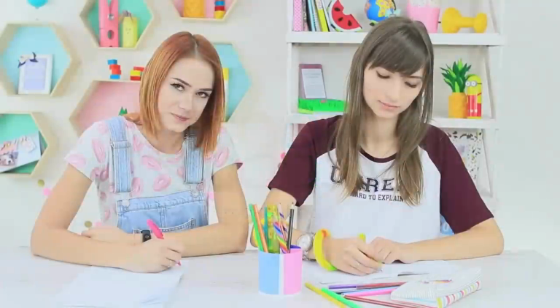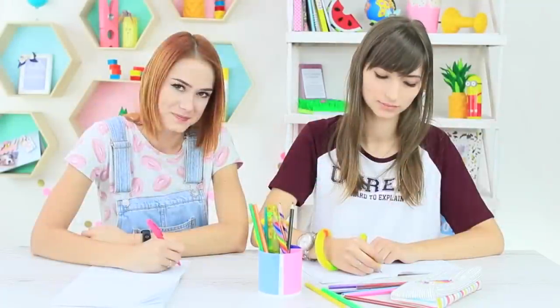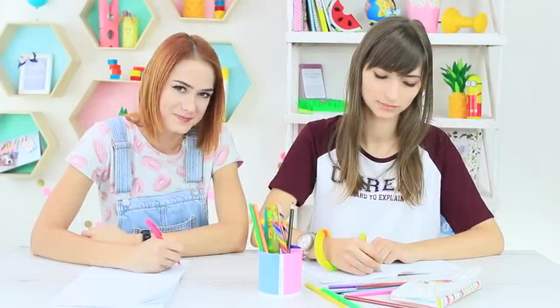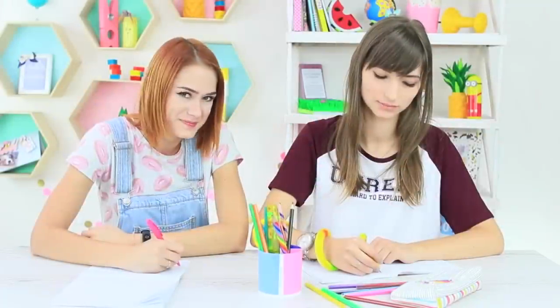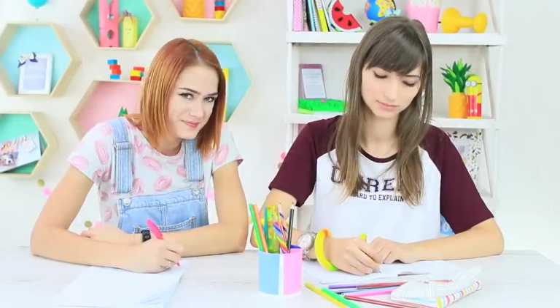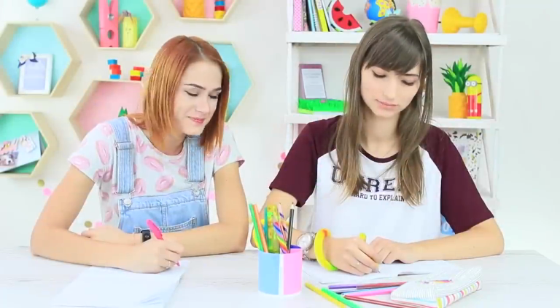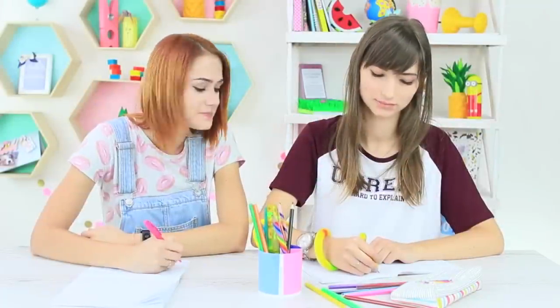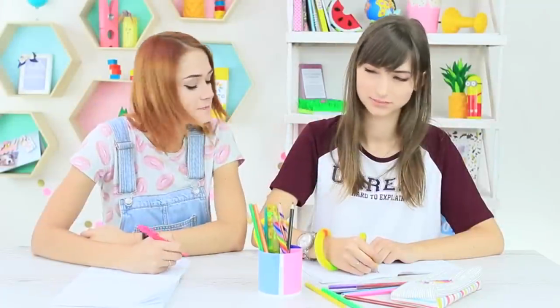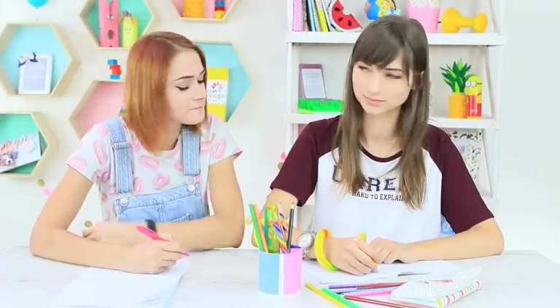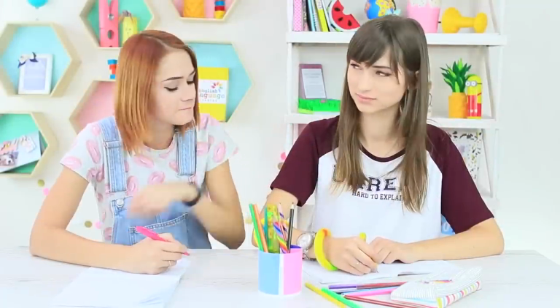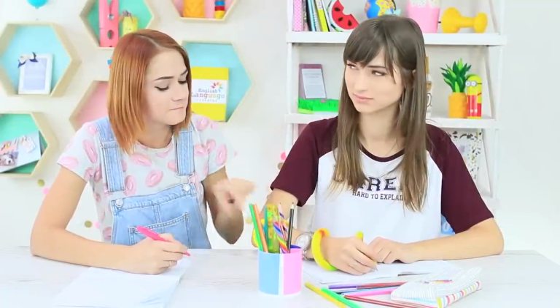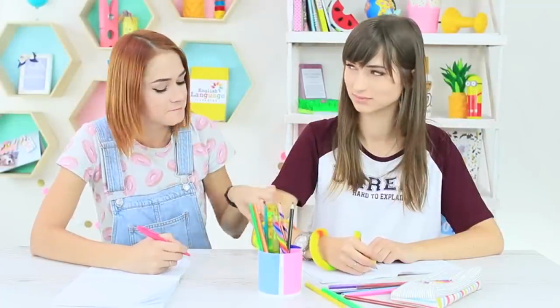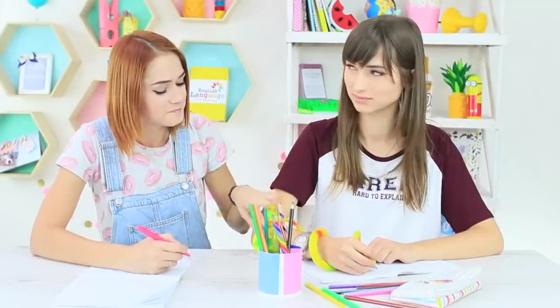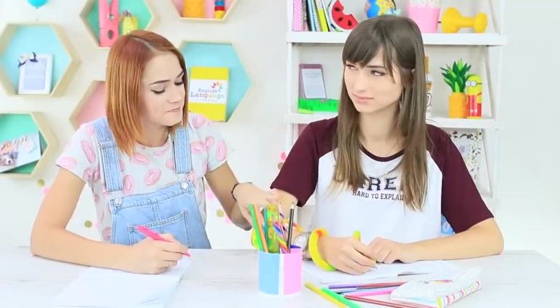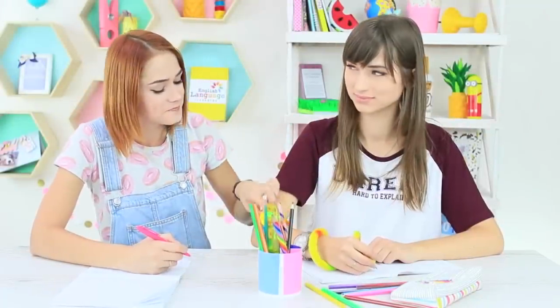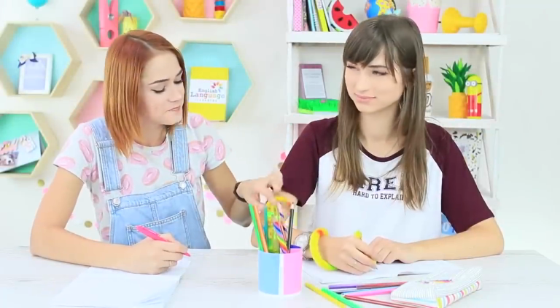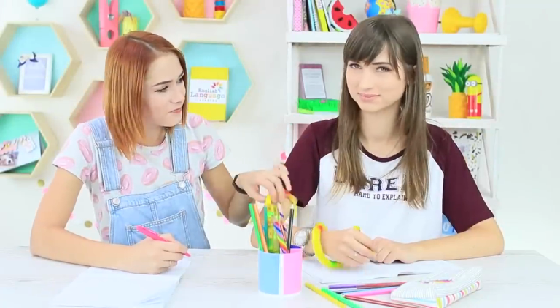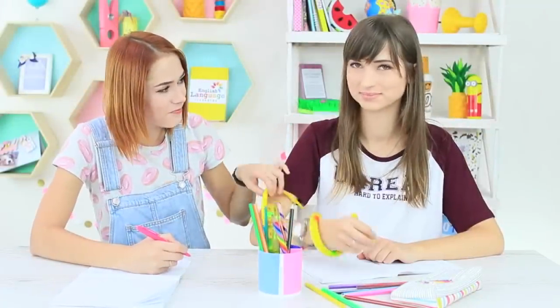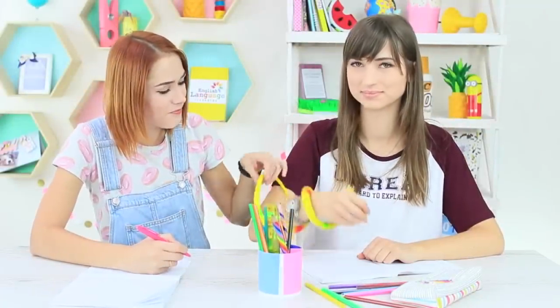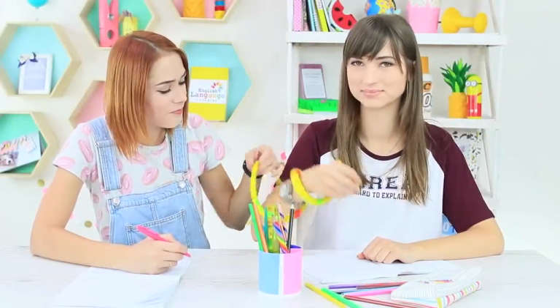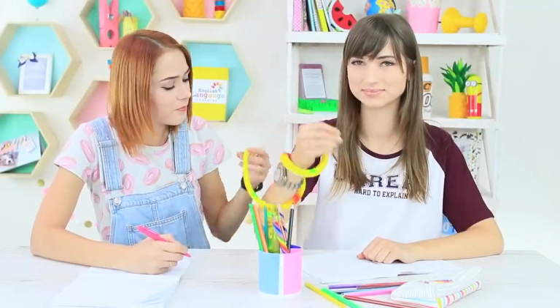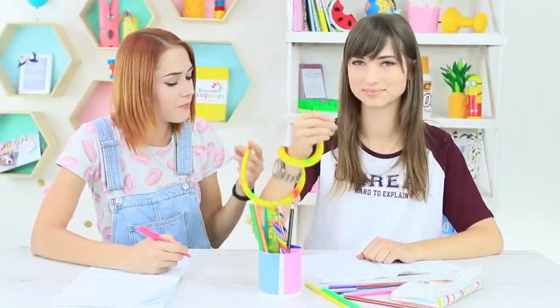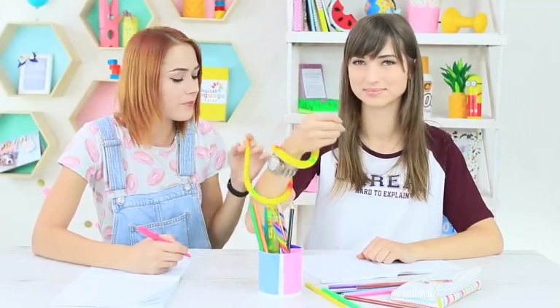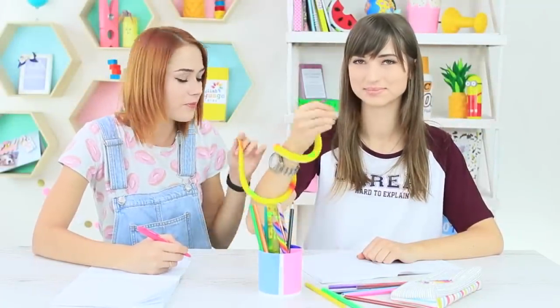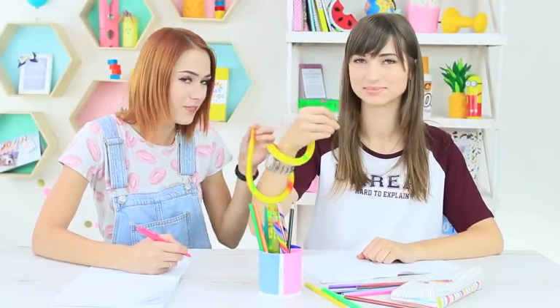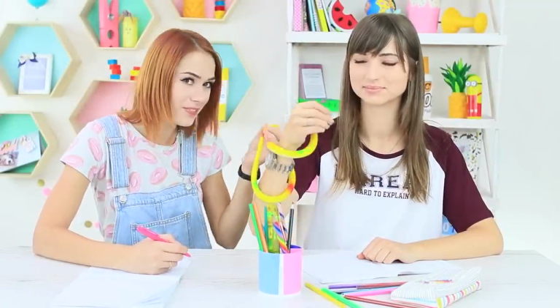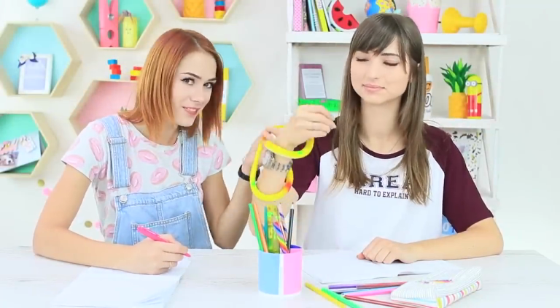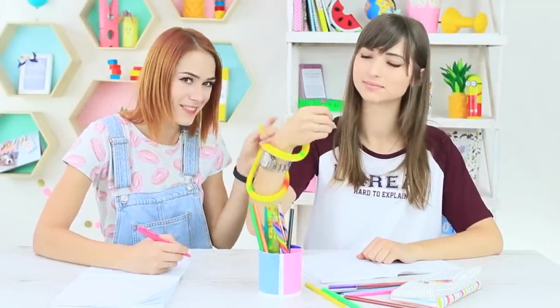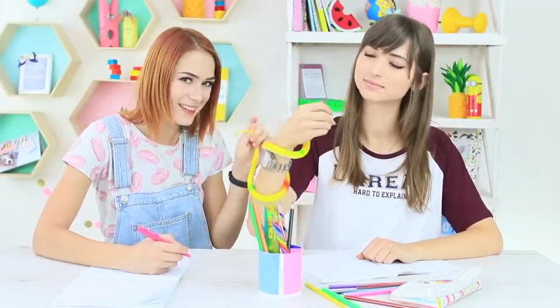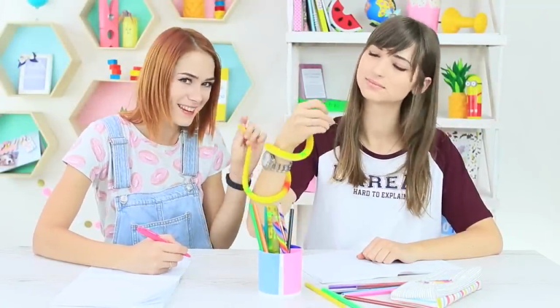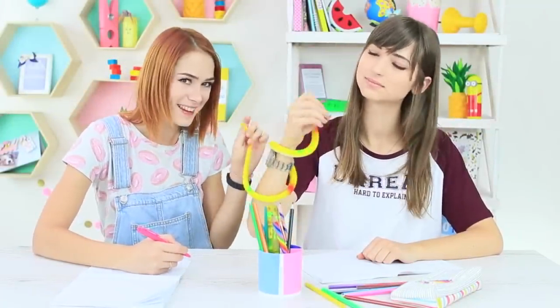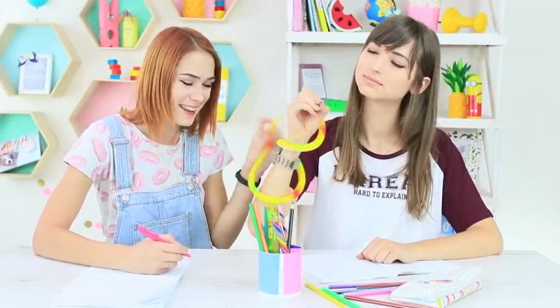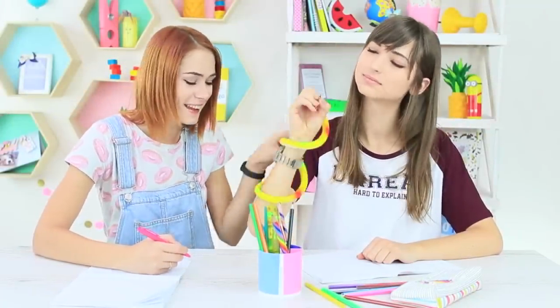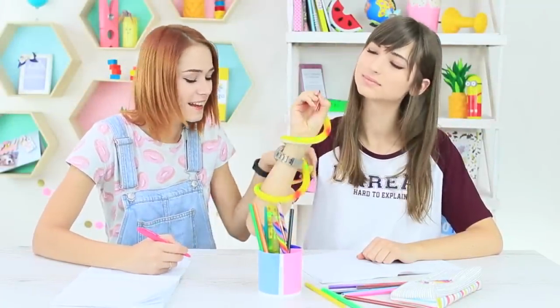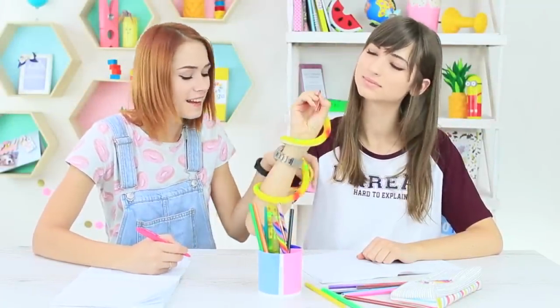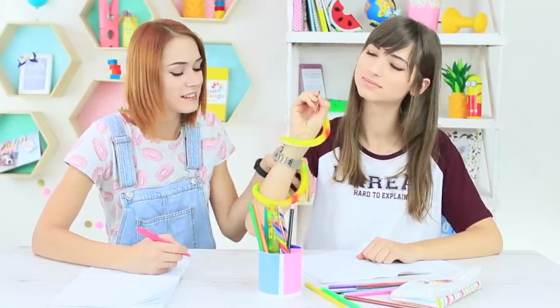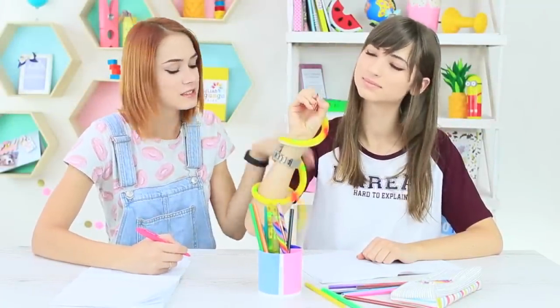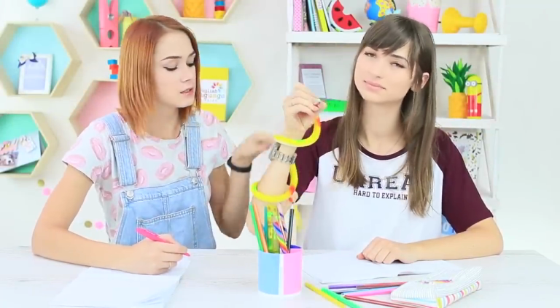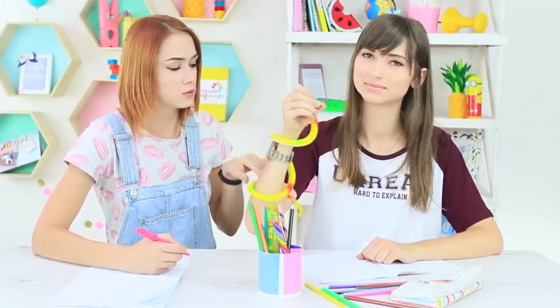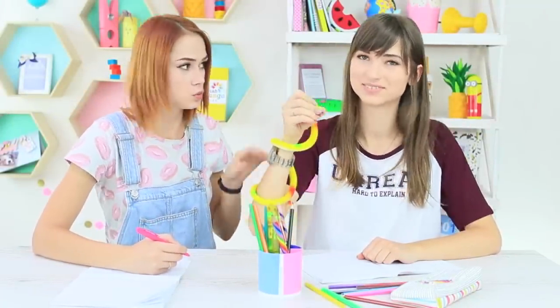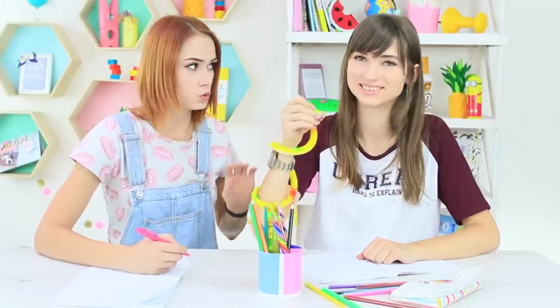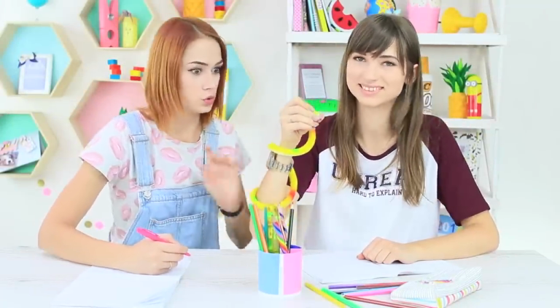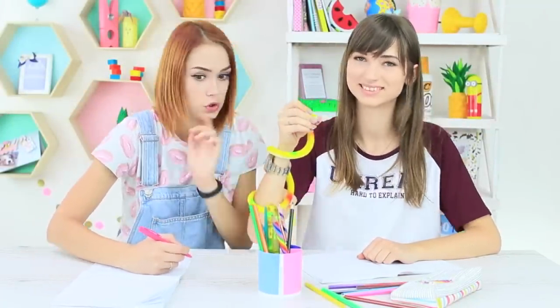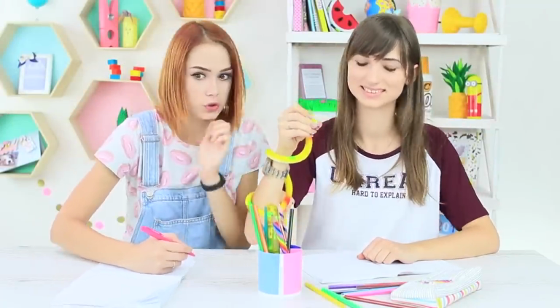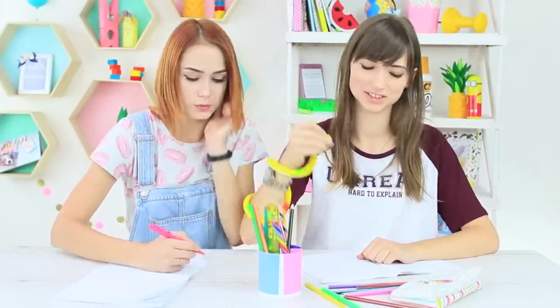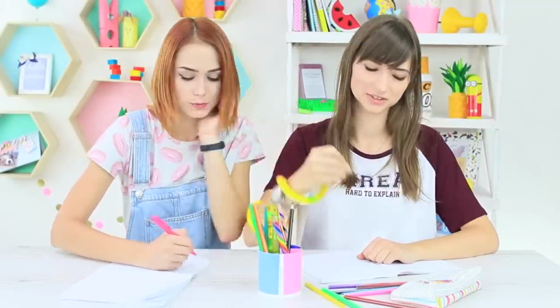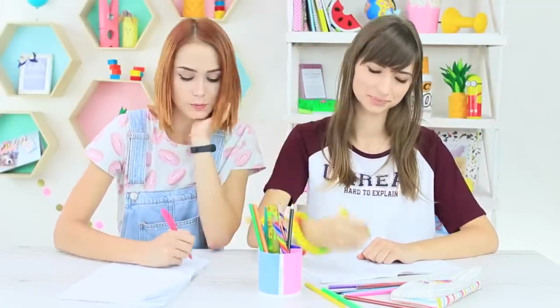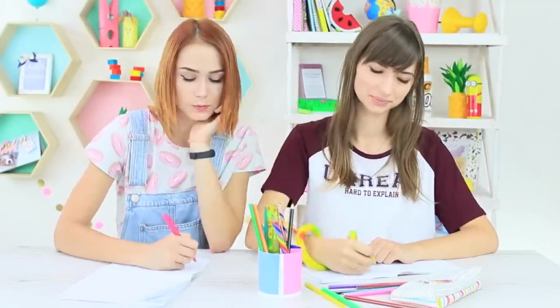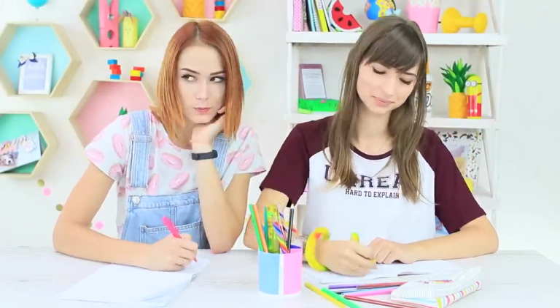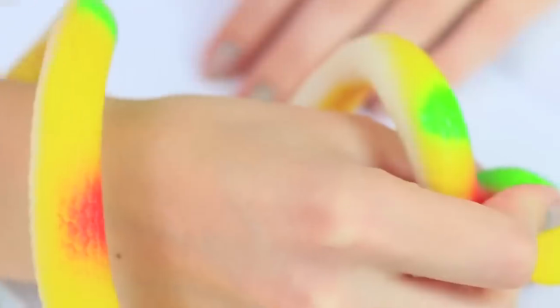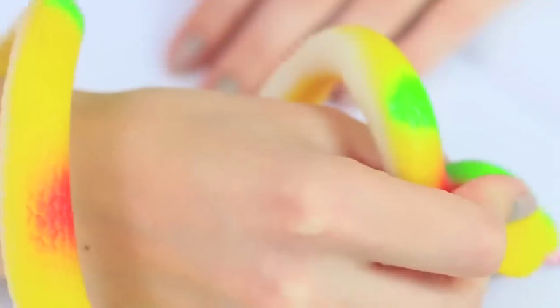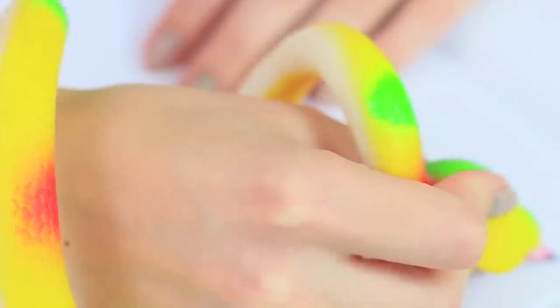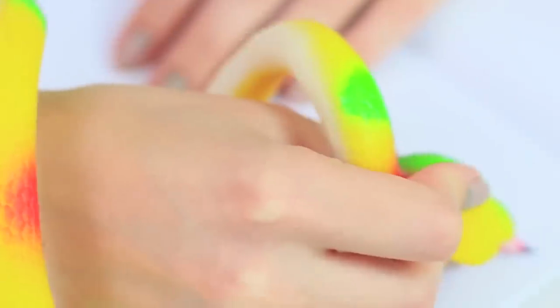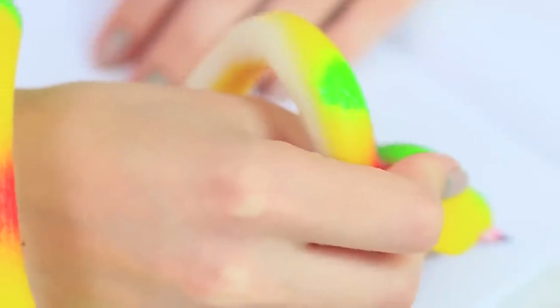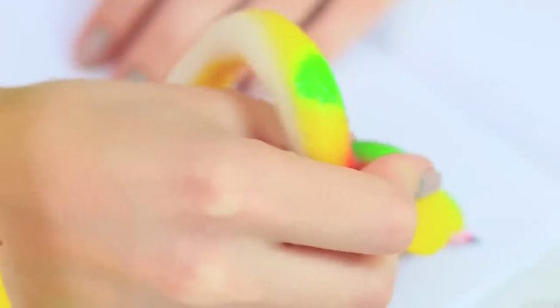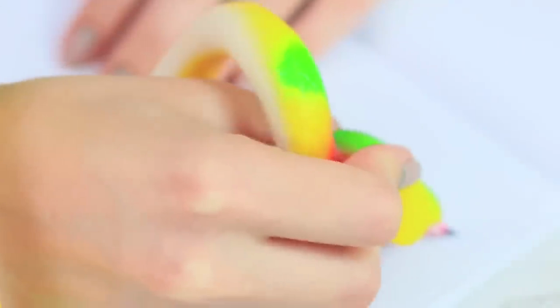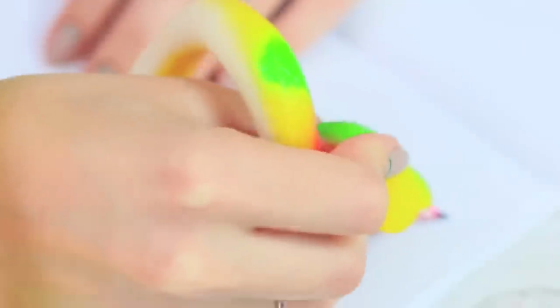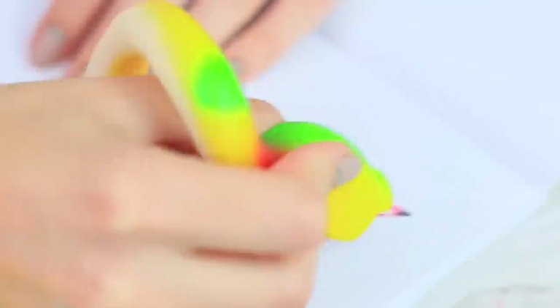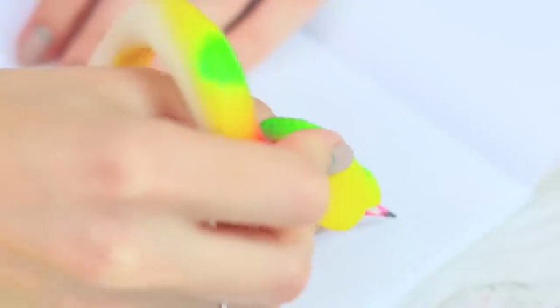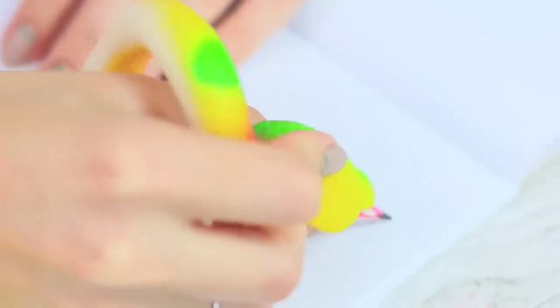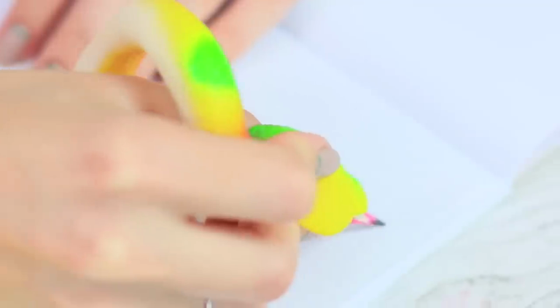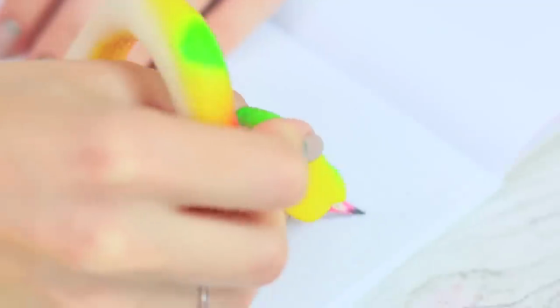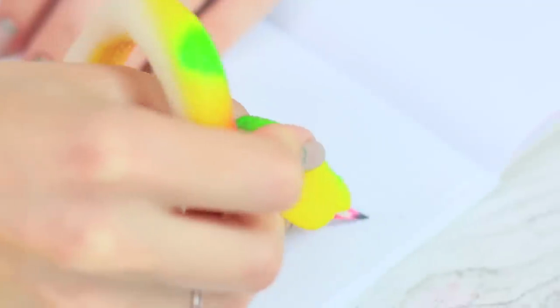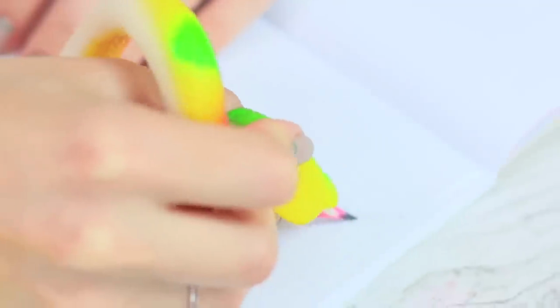Dolly has a new pet. She's got a snake napping on her hand. Don't be scared — it's actually a pencil.